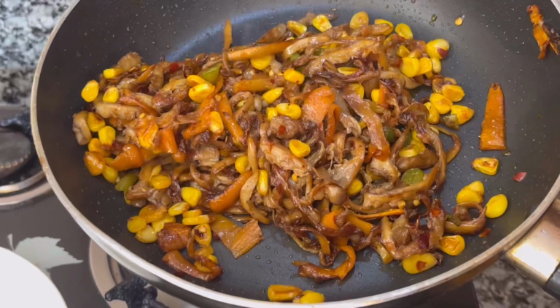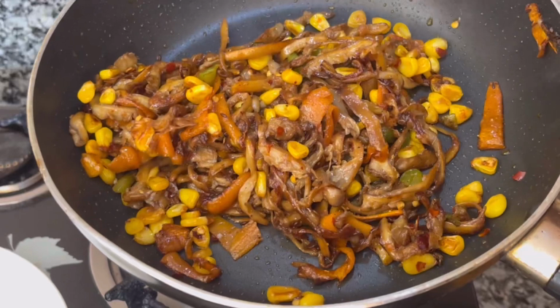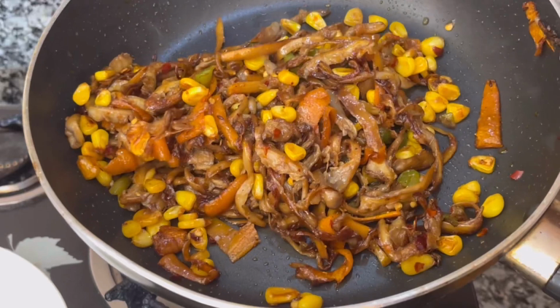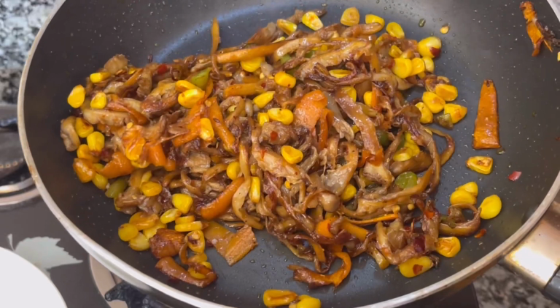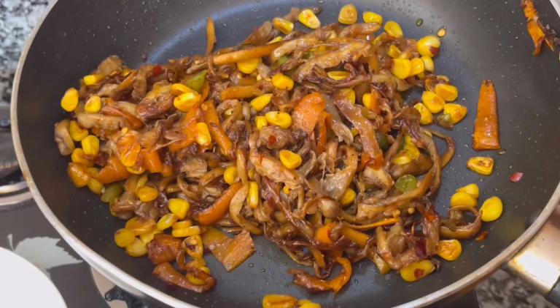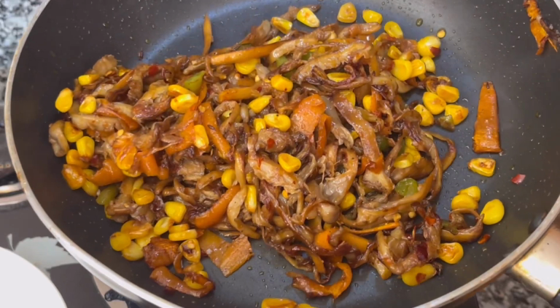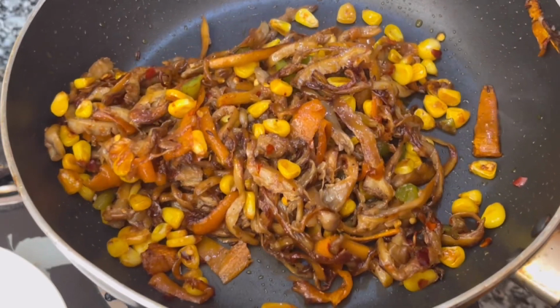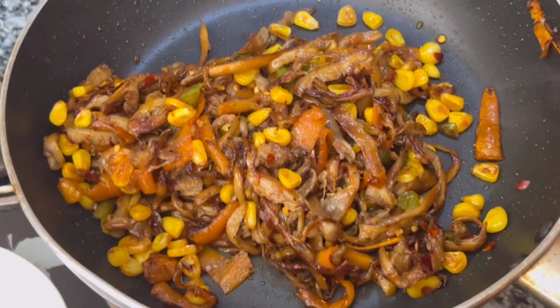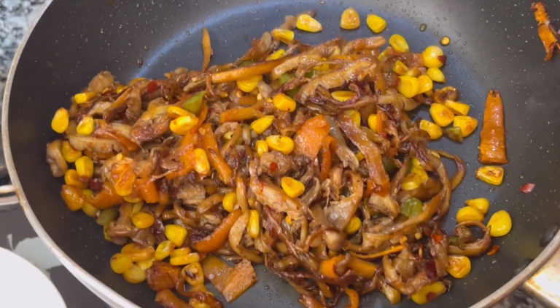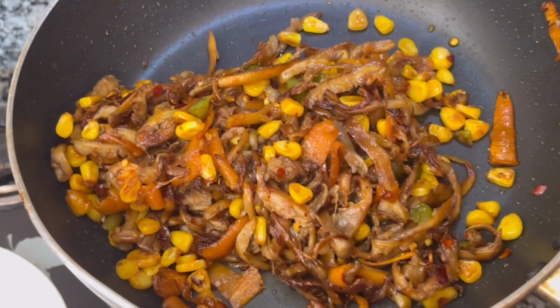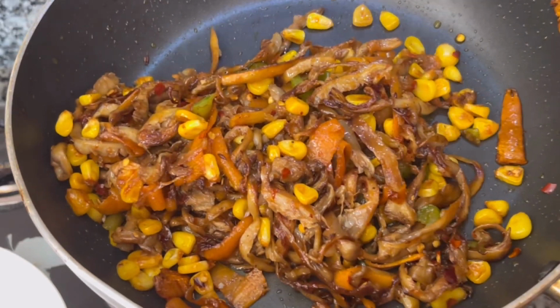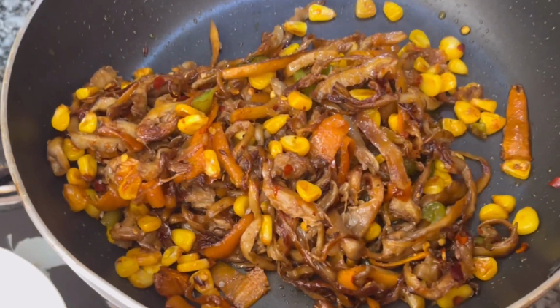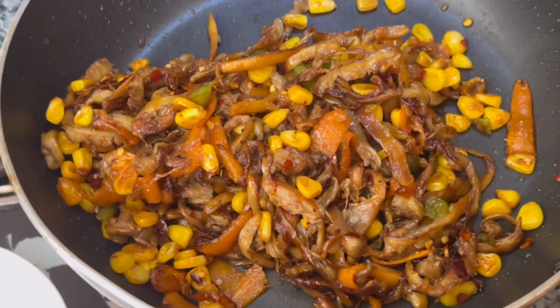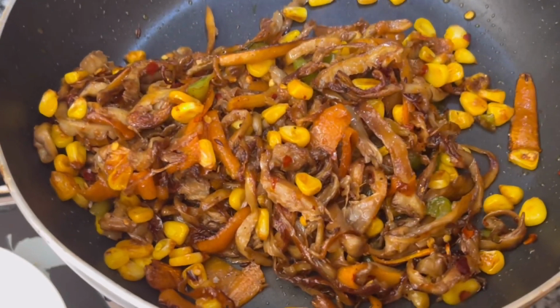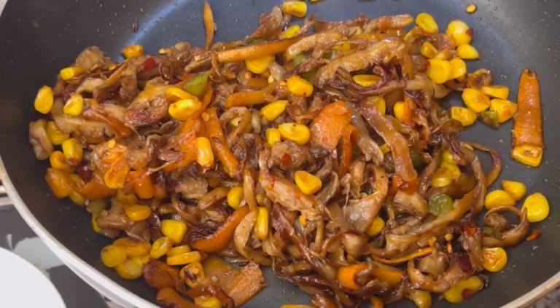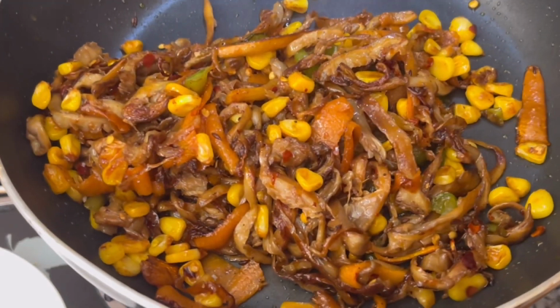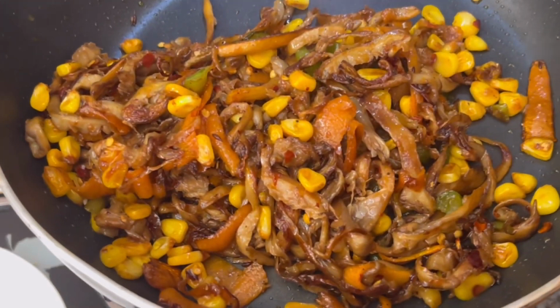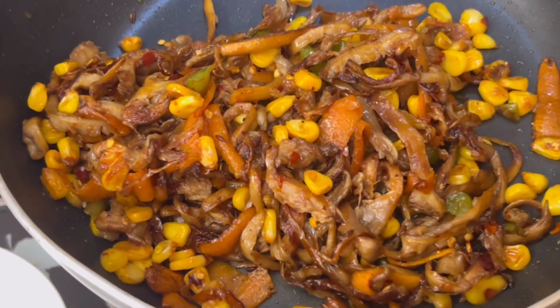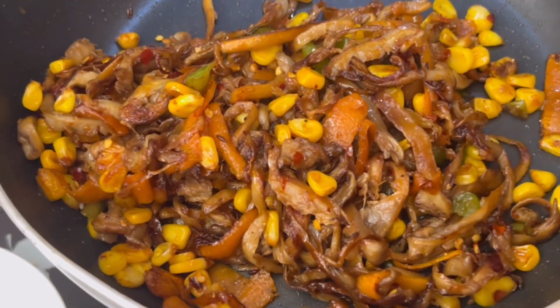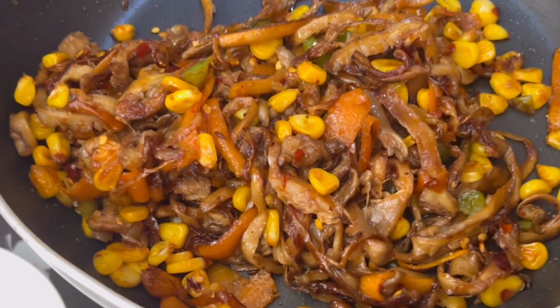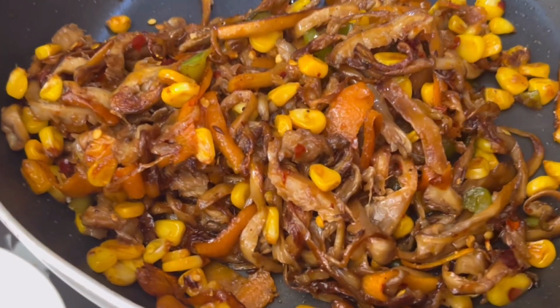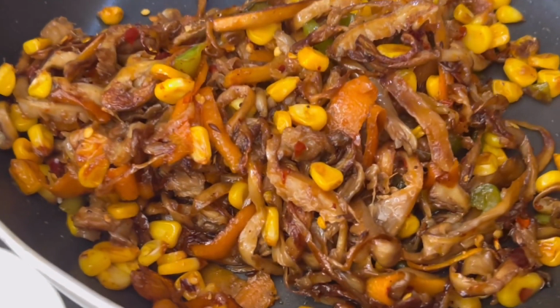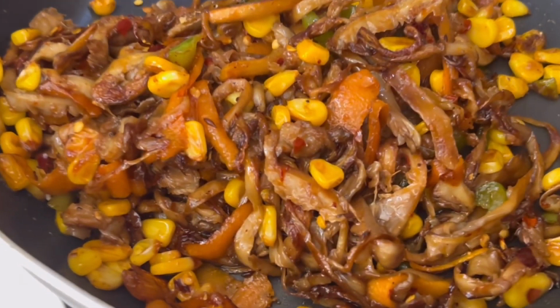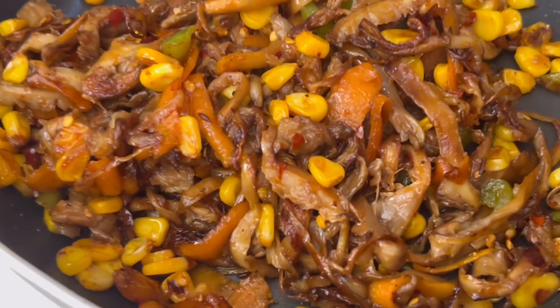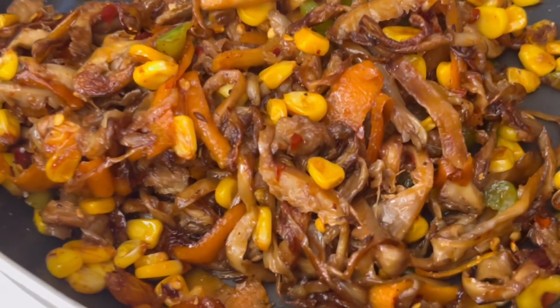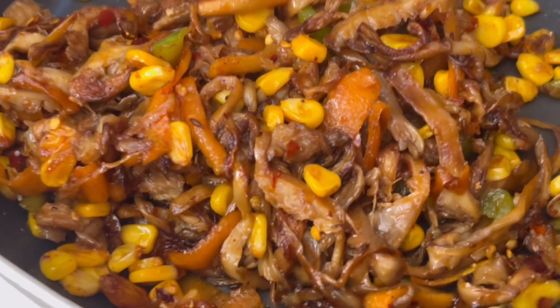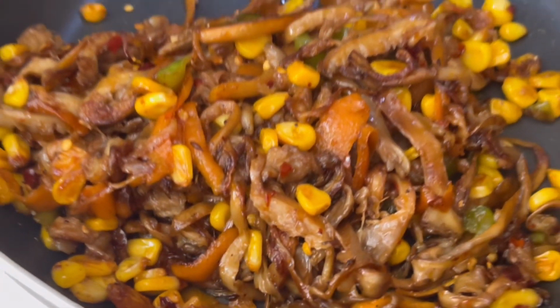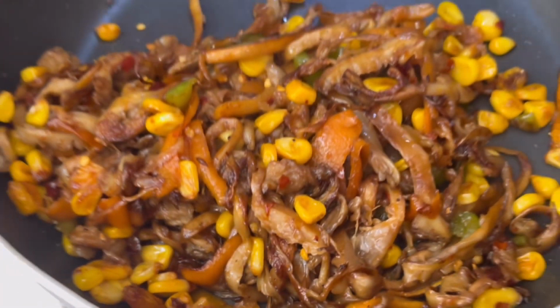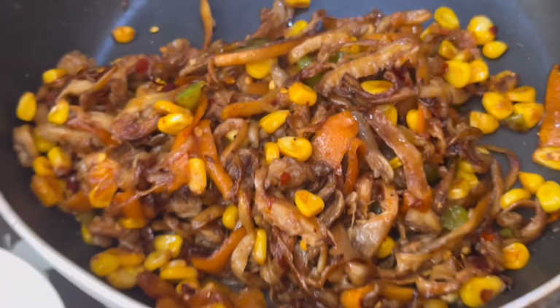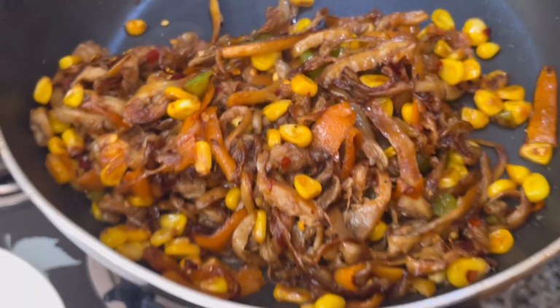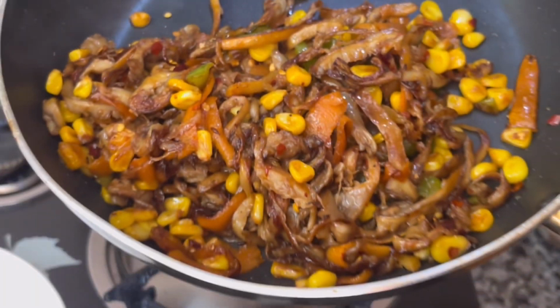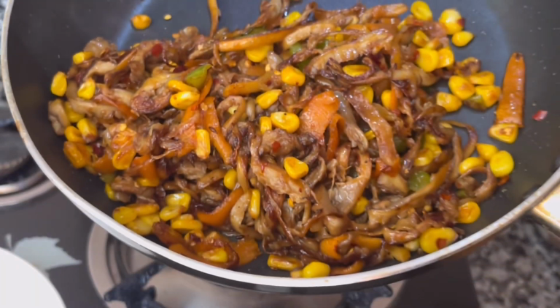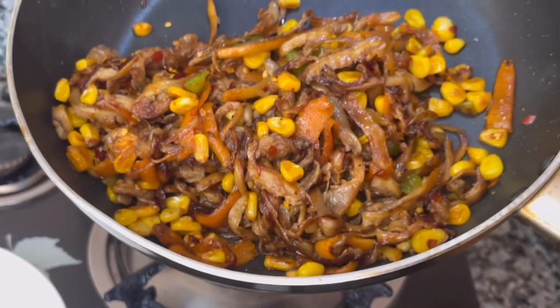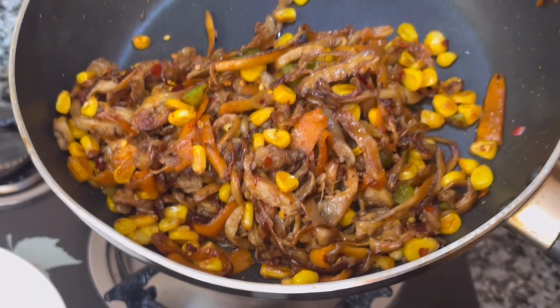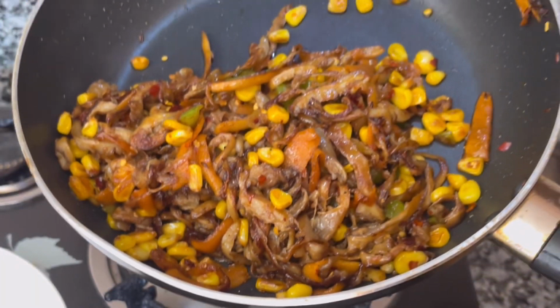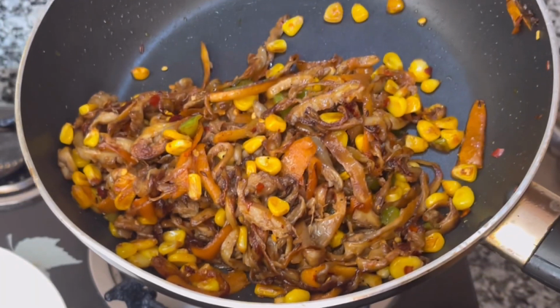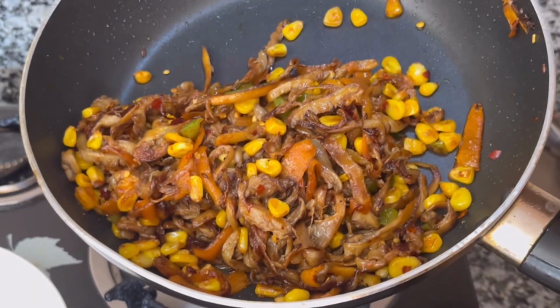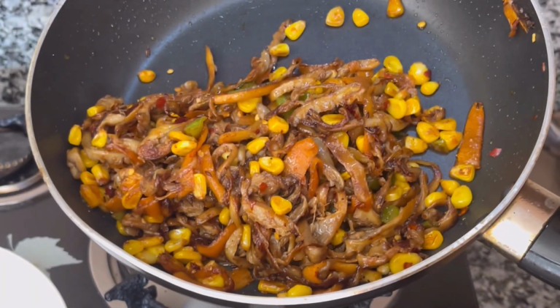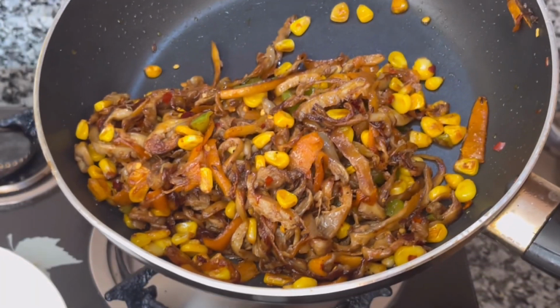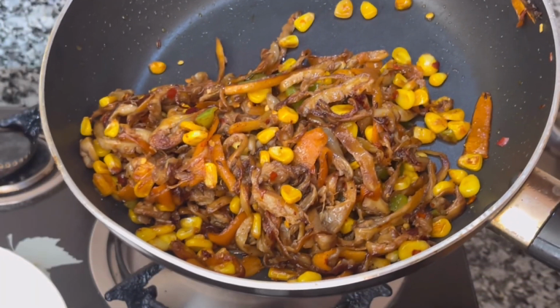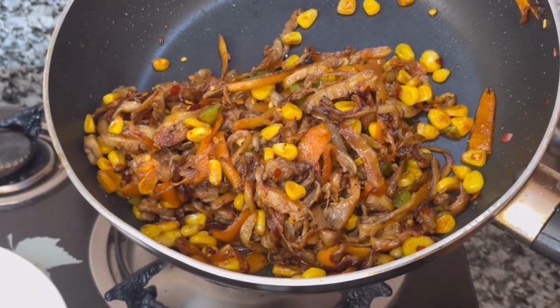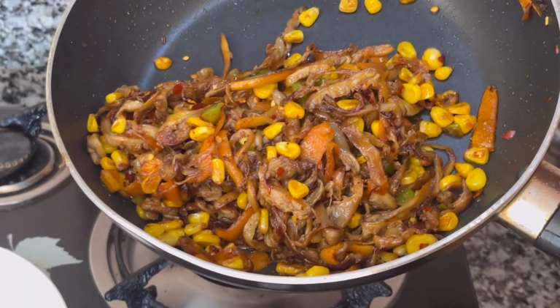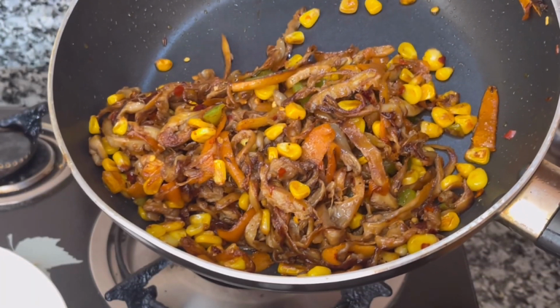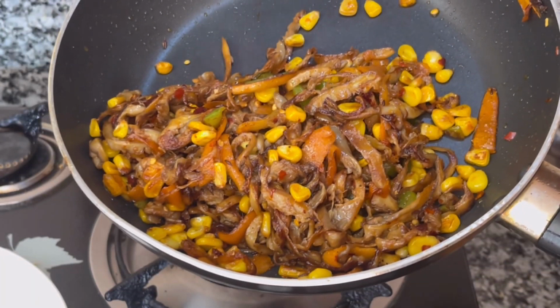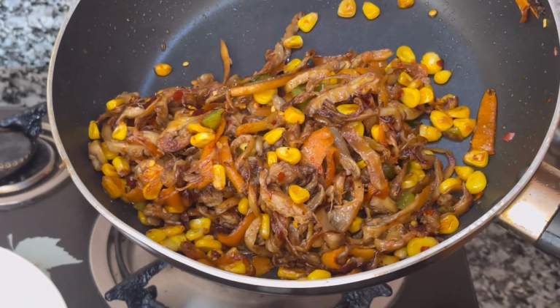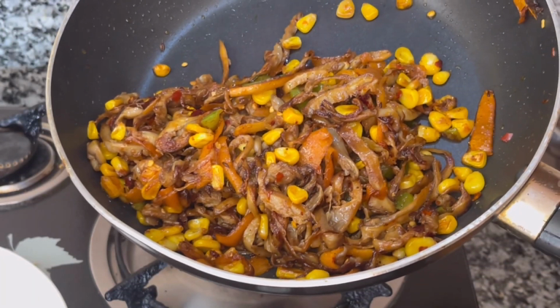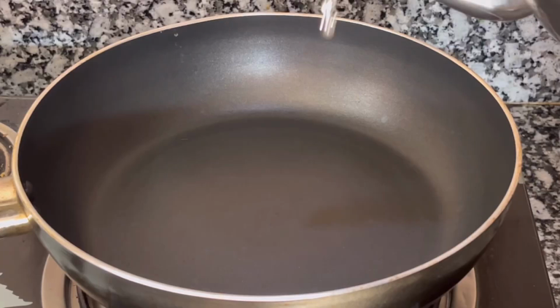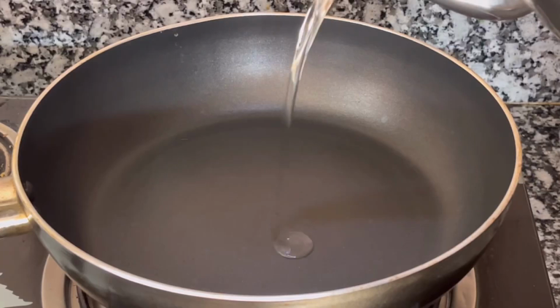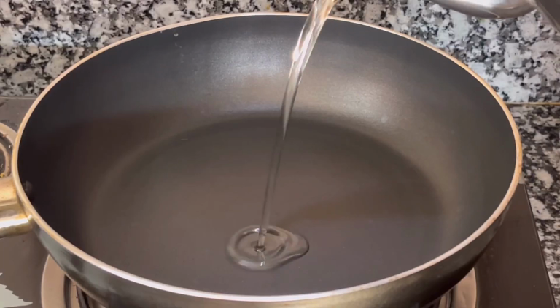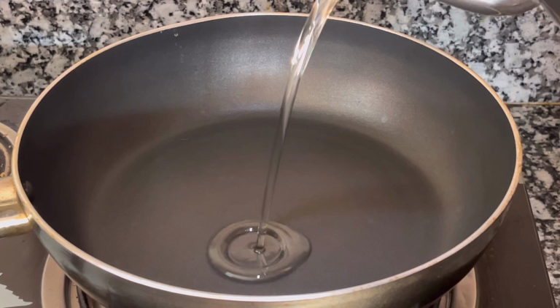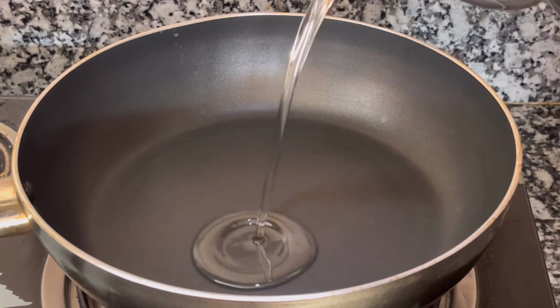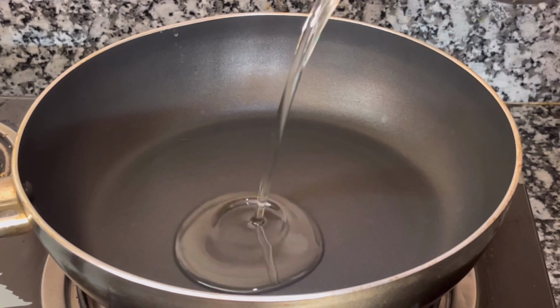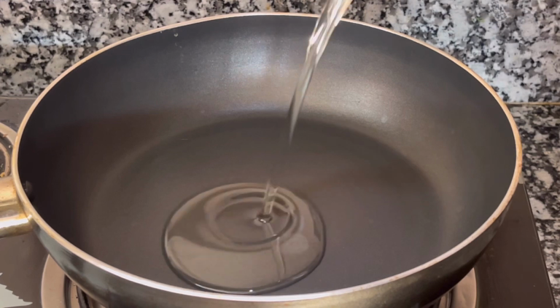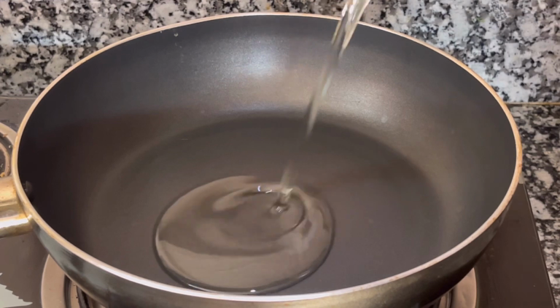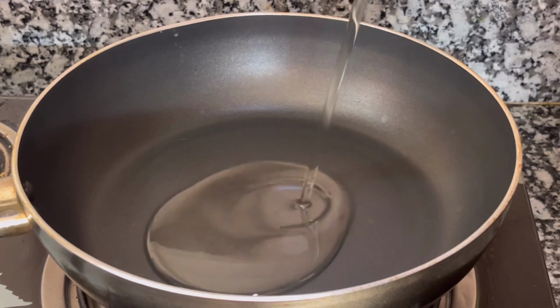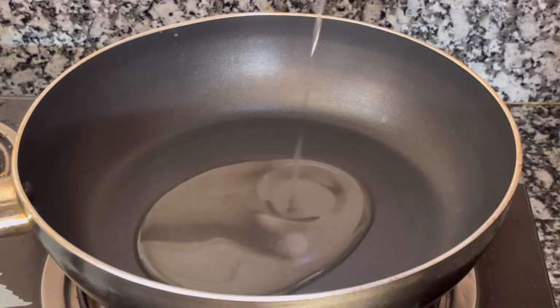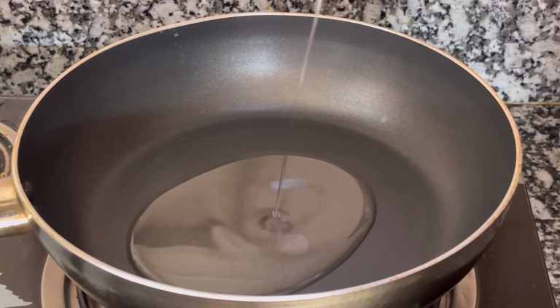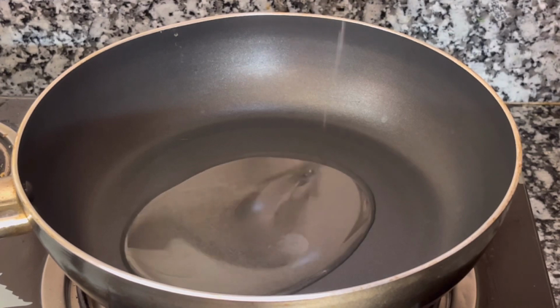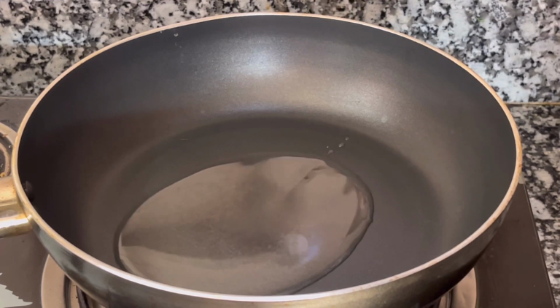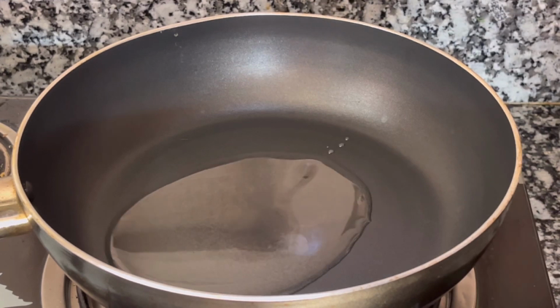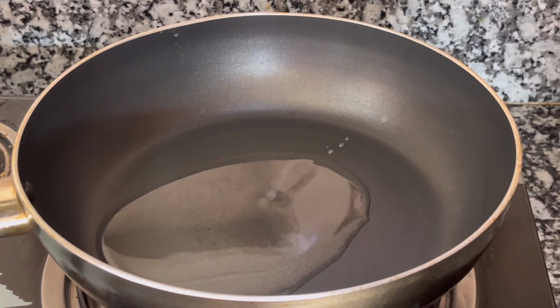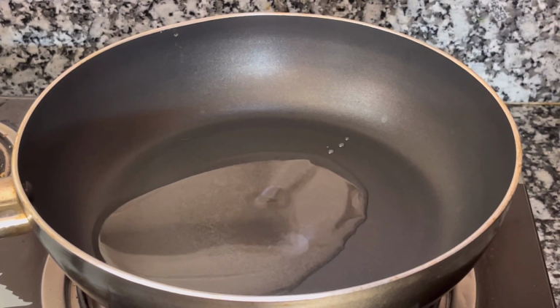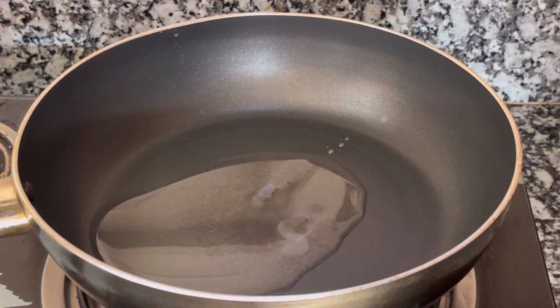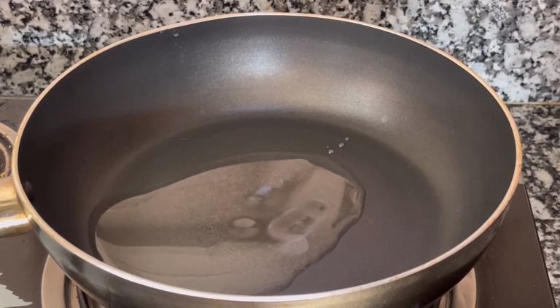Hello everyone, welcome to my channel The Food Art. In this video, I will share a stir fry mushroom recipe.